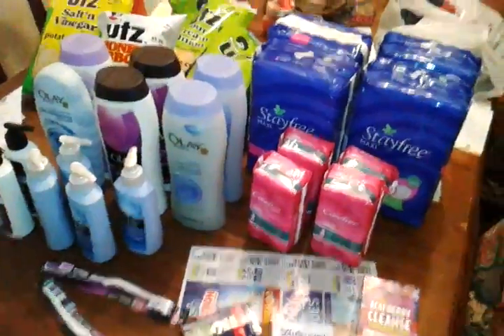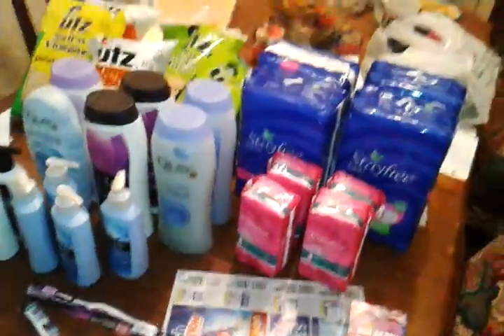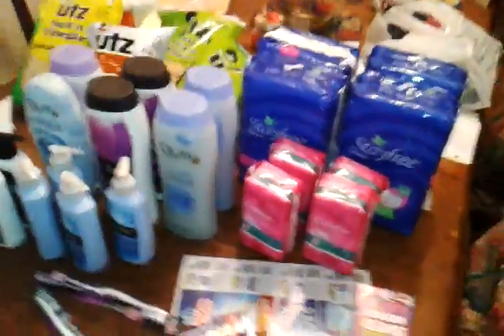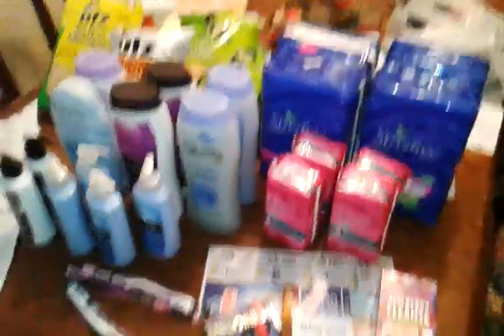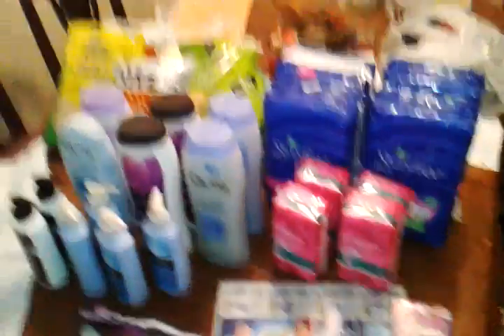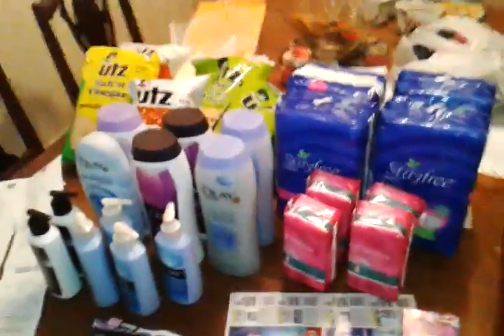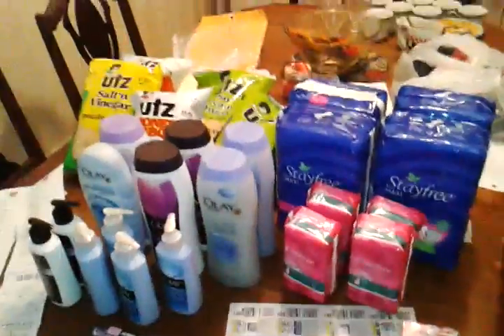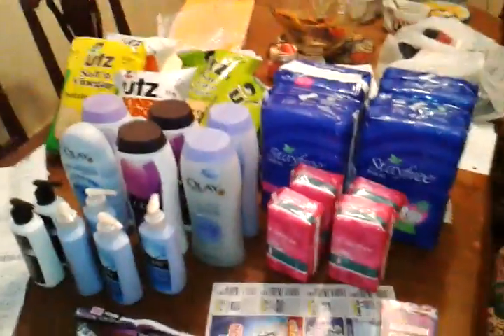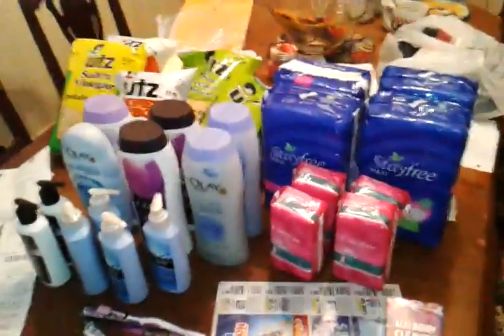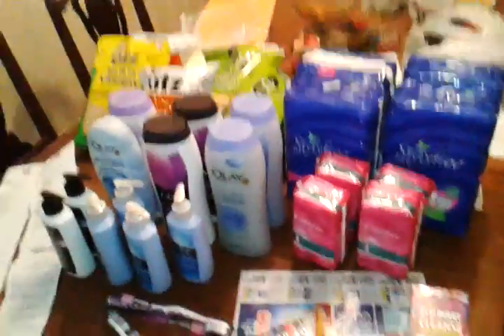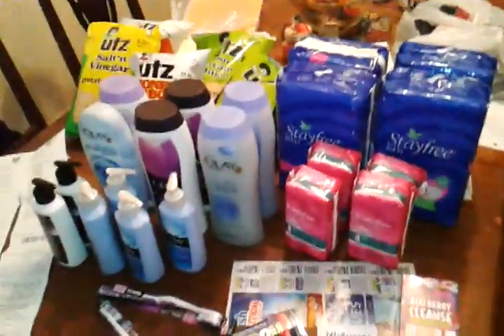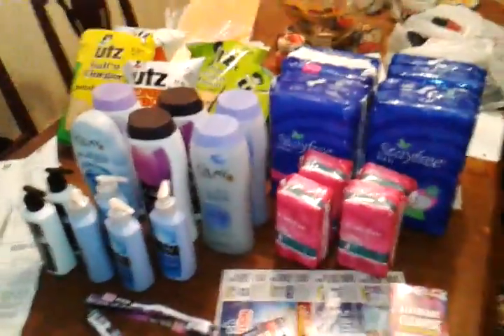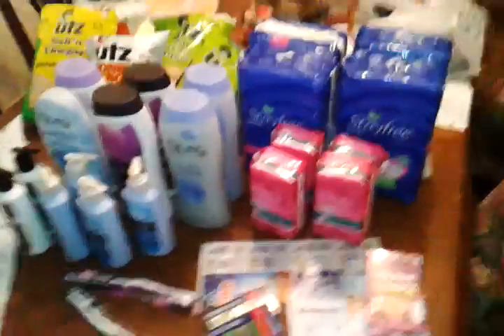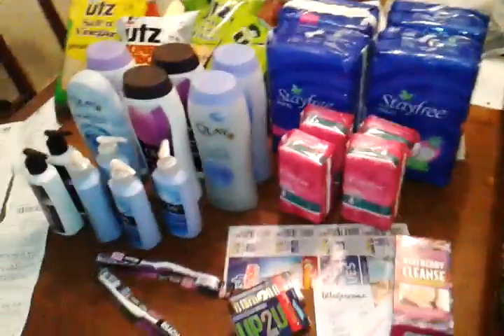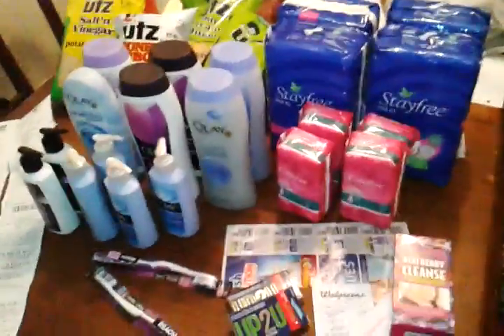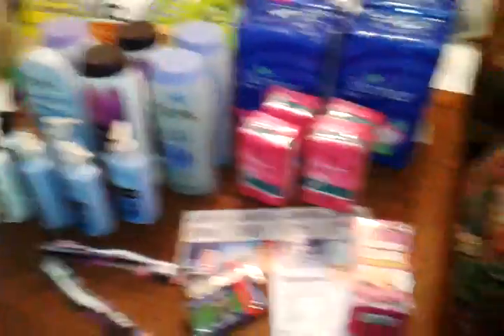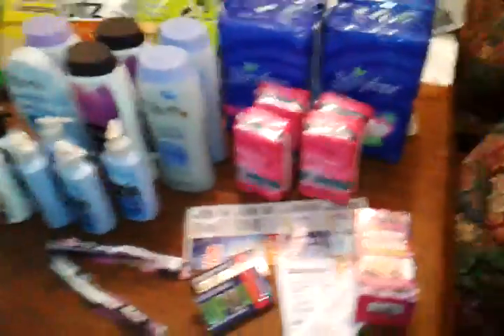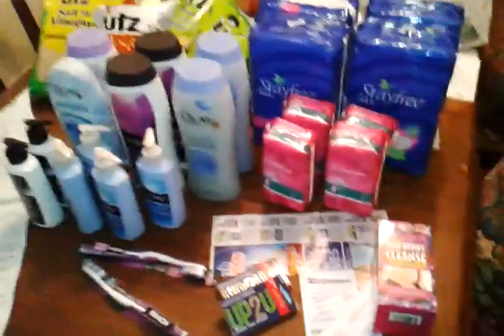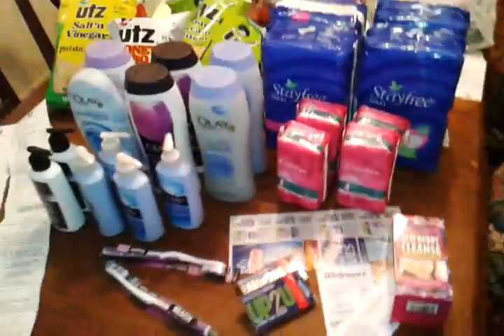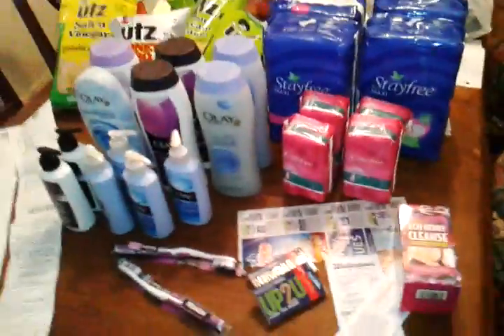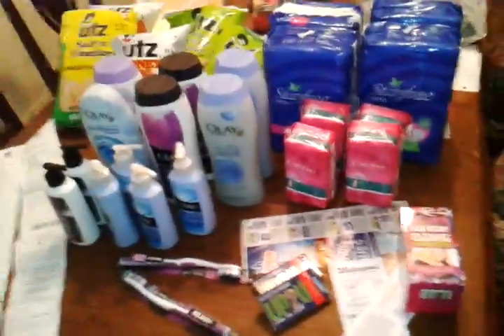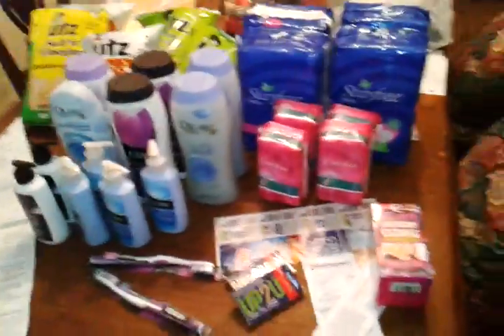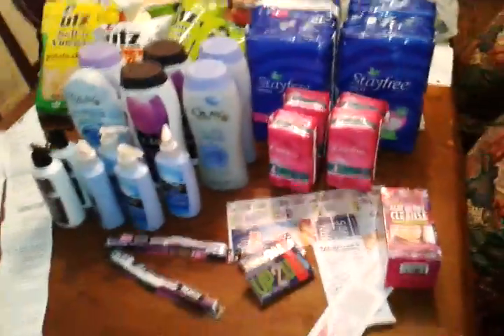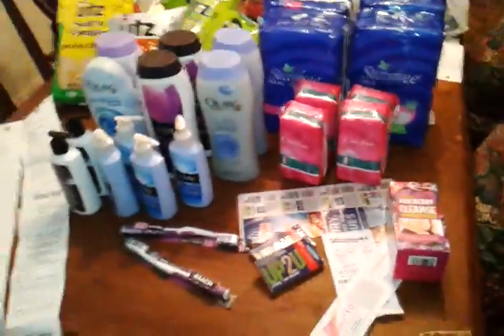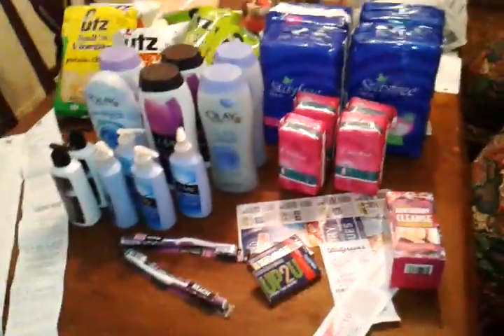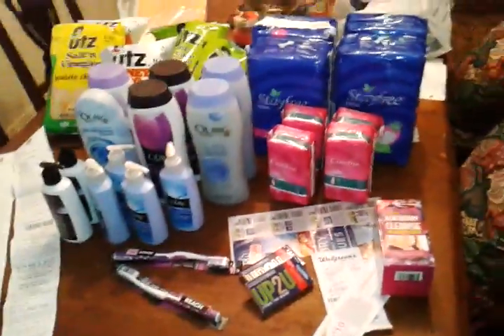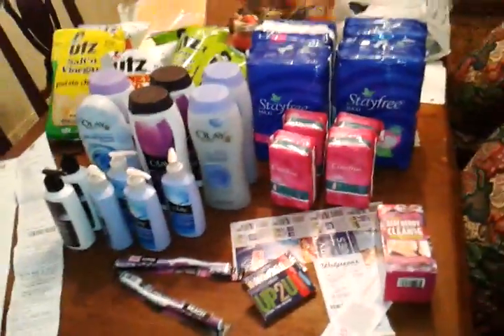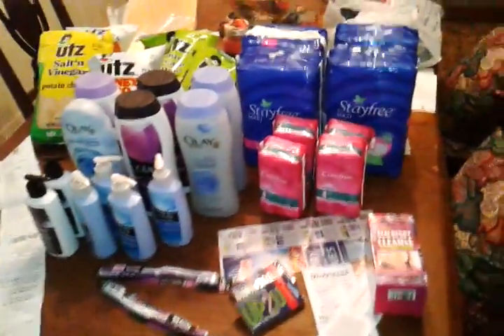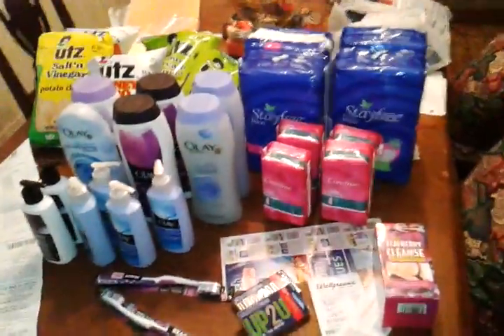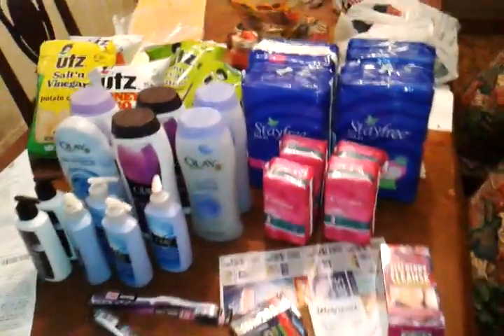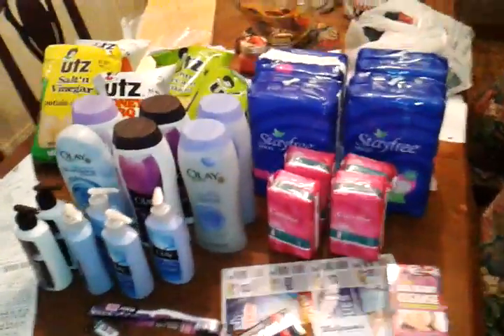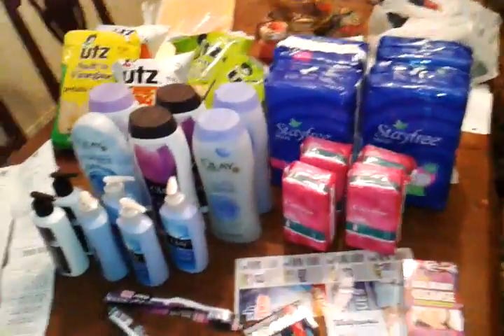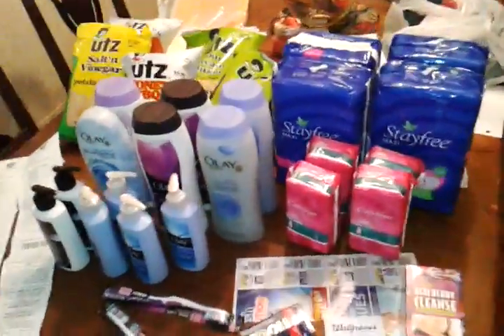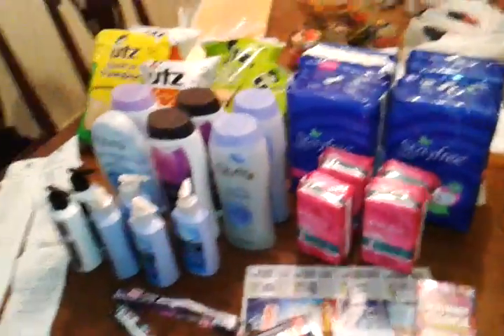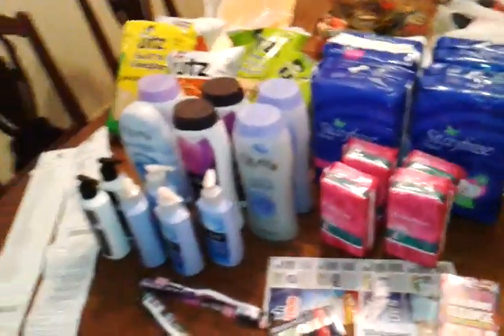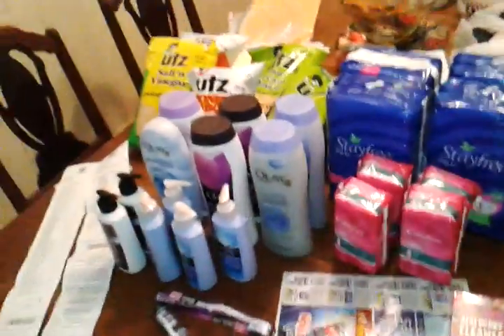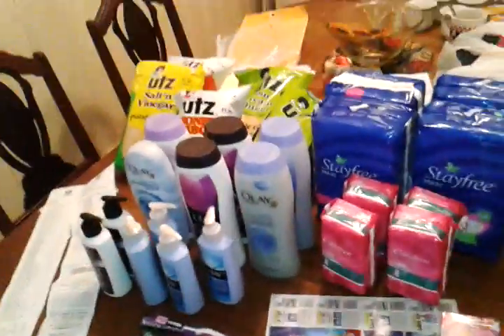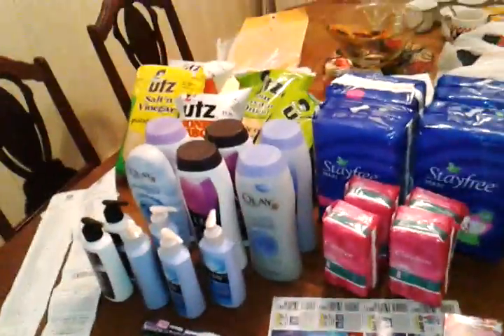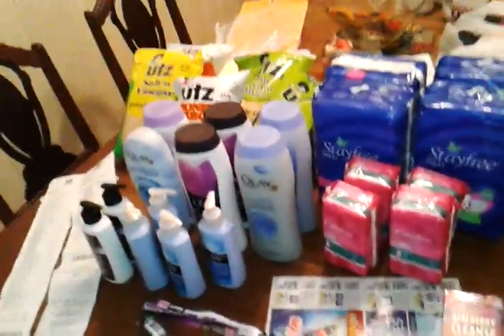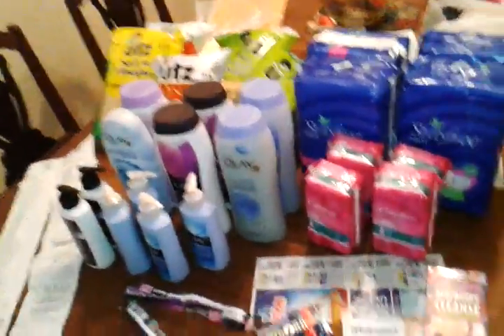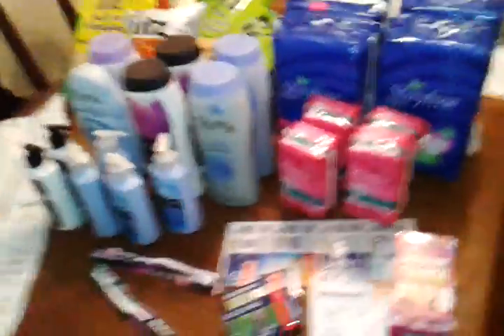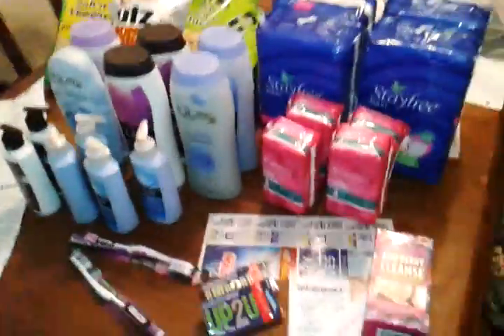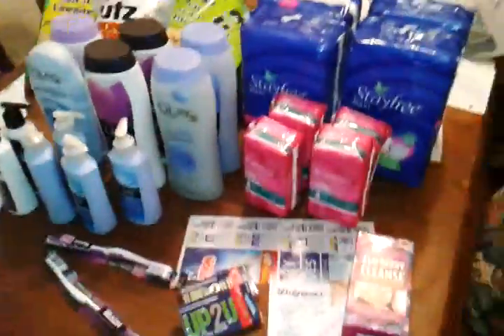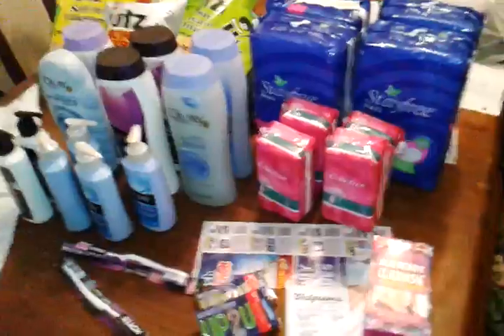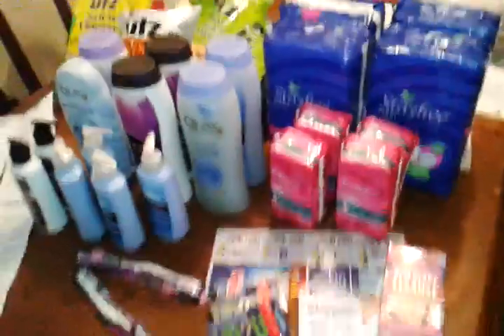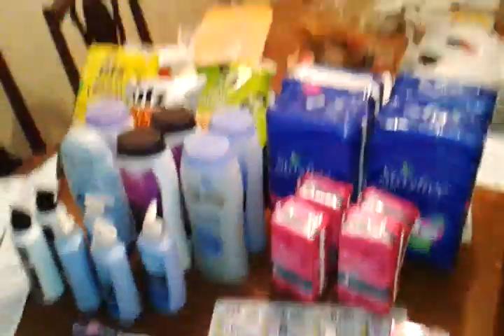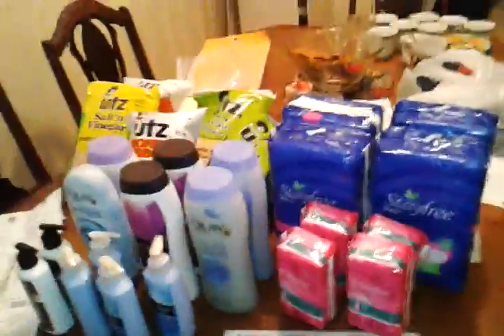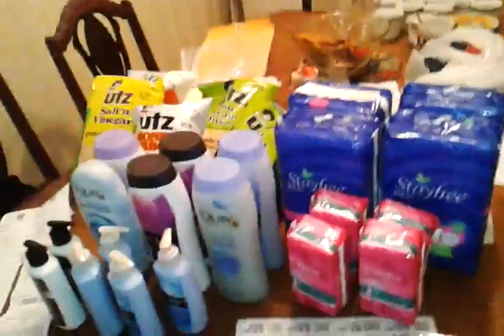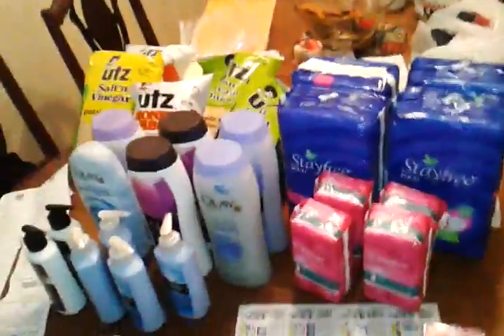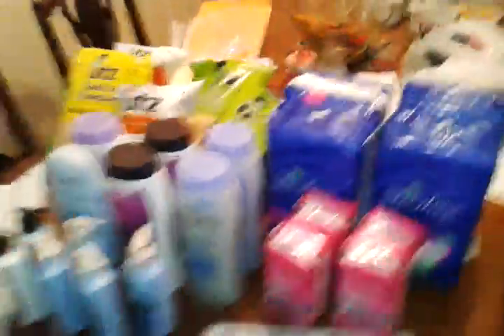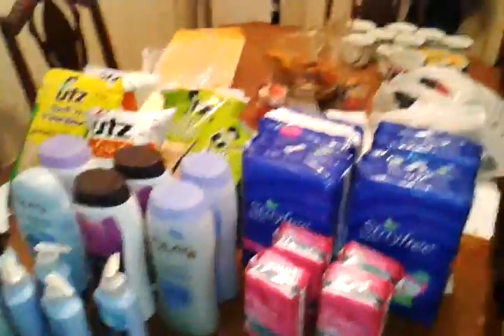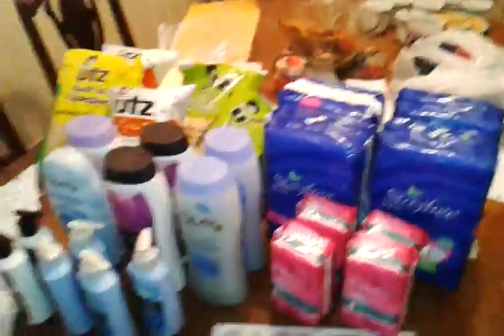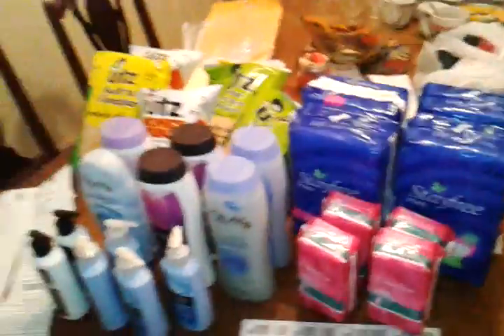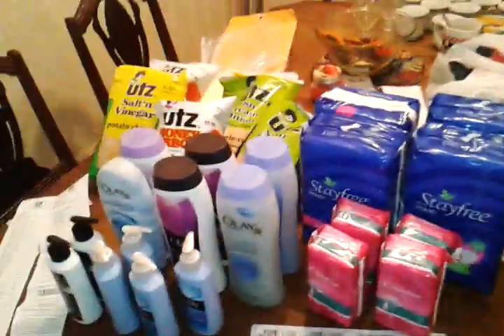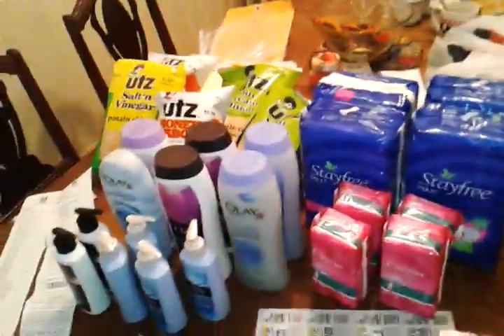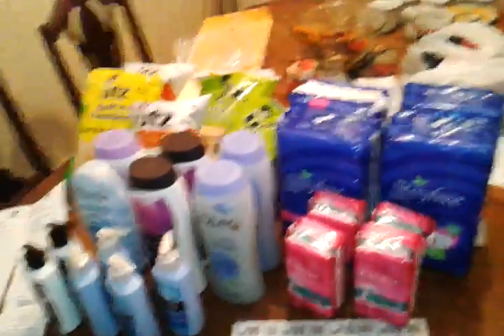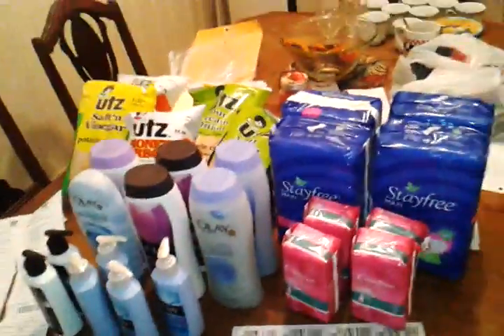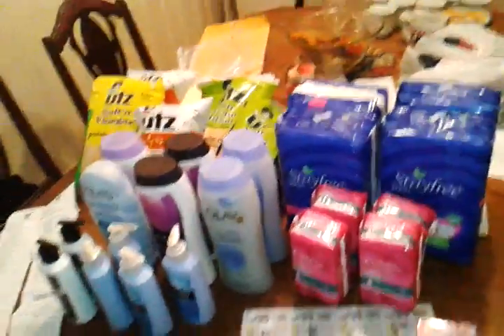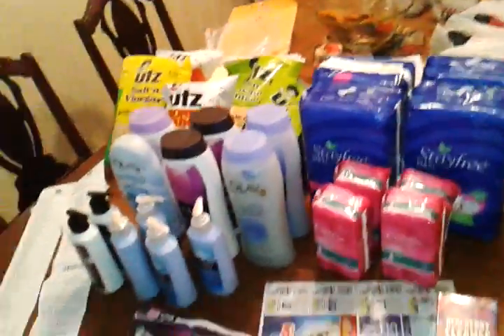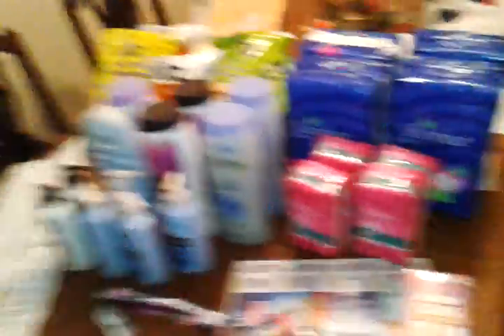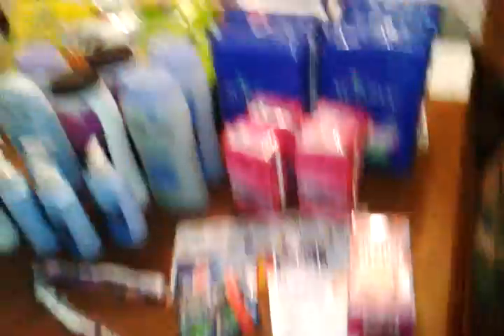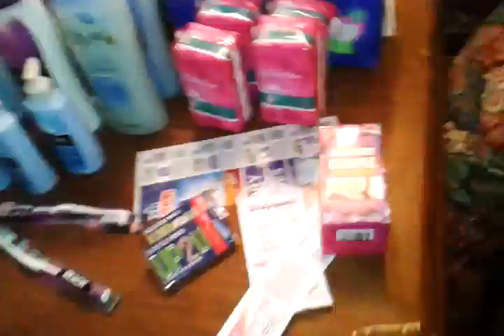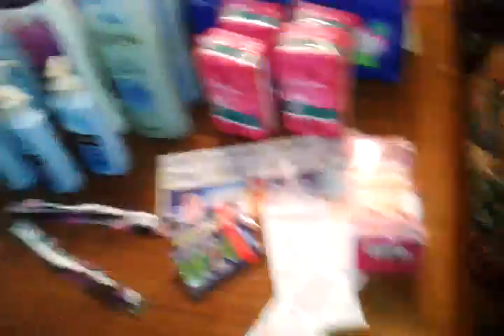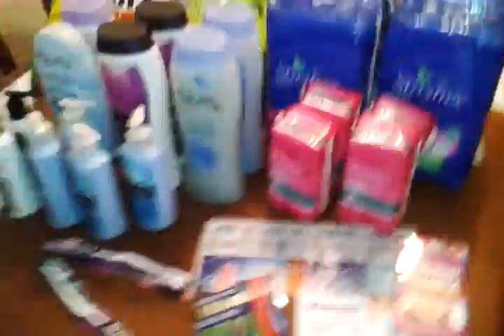Hey YouTube, it's Sunday. Did my Rite Aid and Walgreens haul. Biggest haul came from Rite Aid.